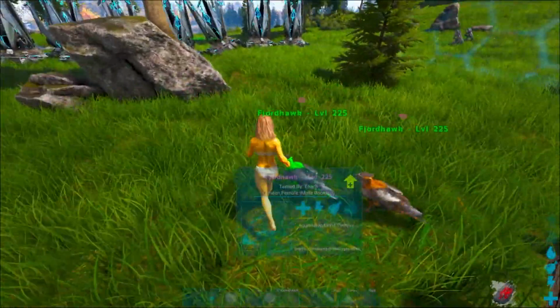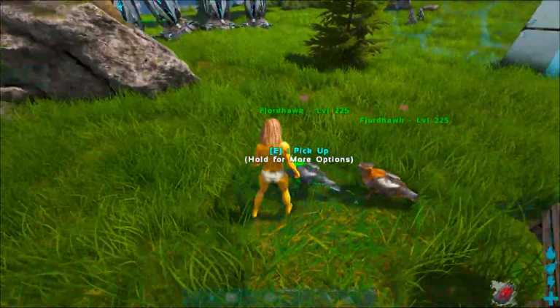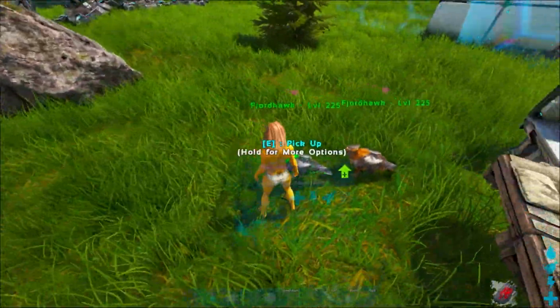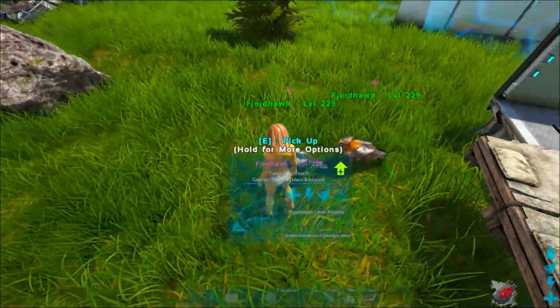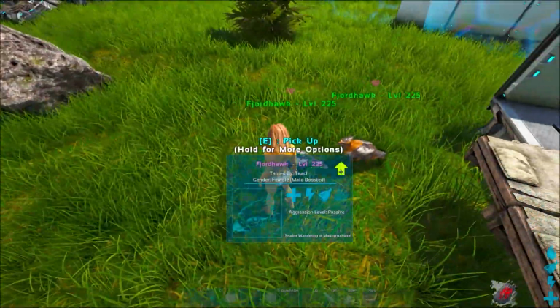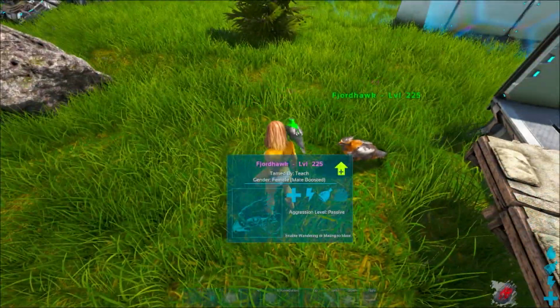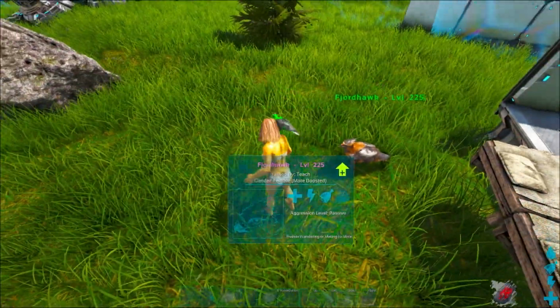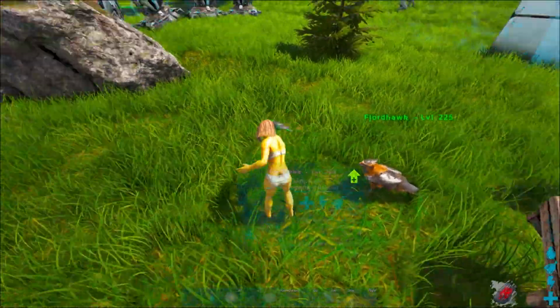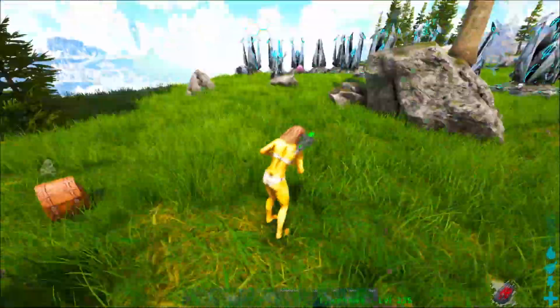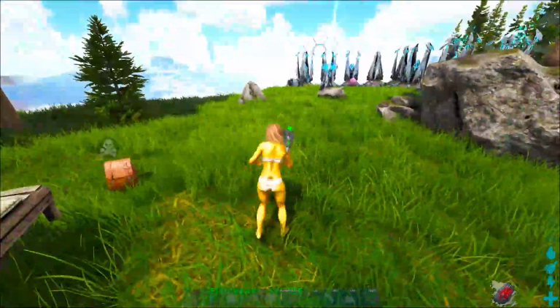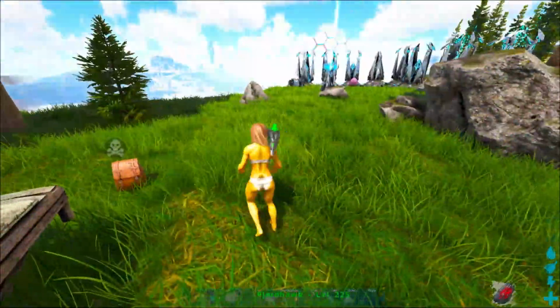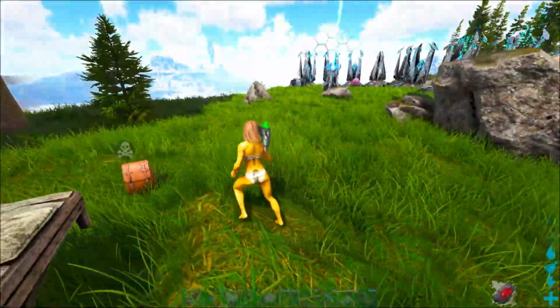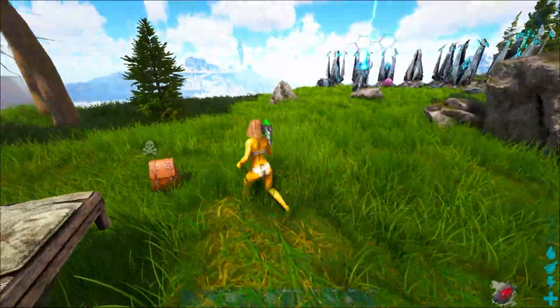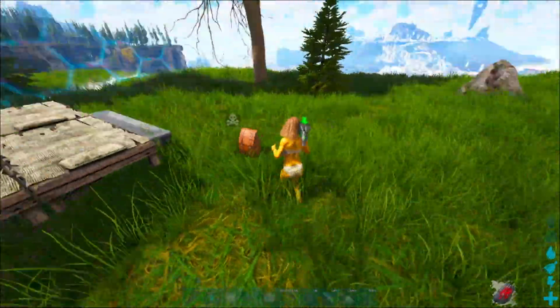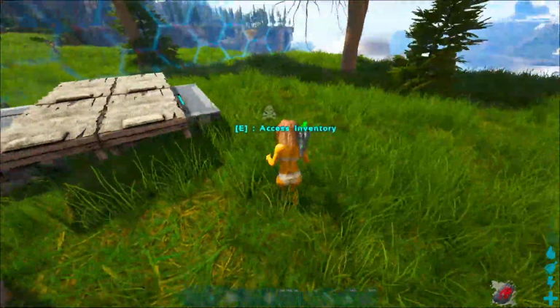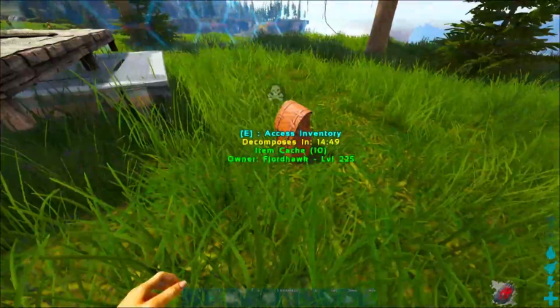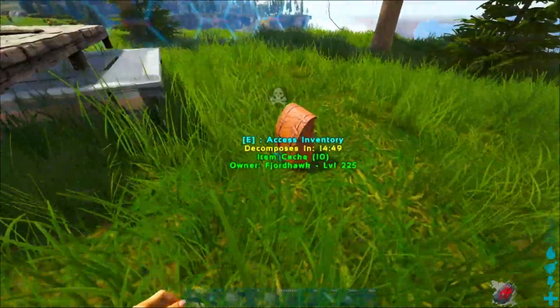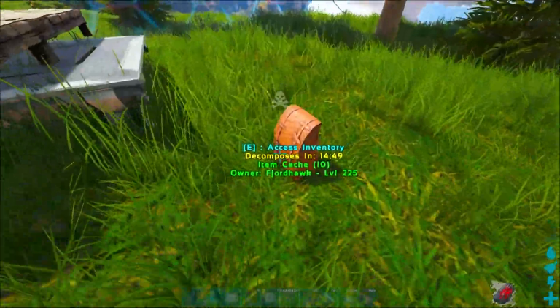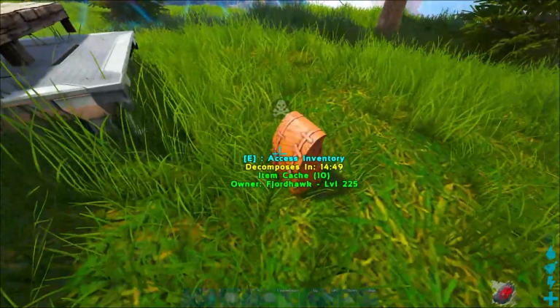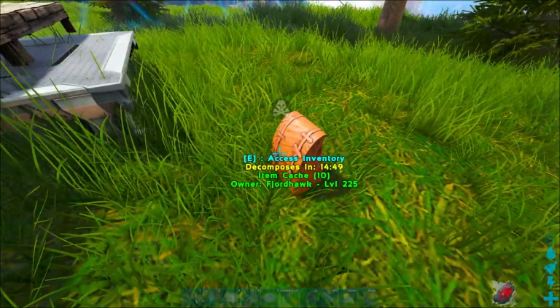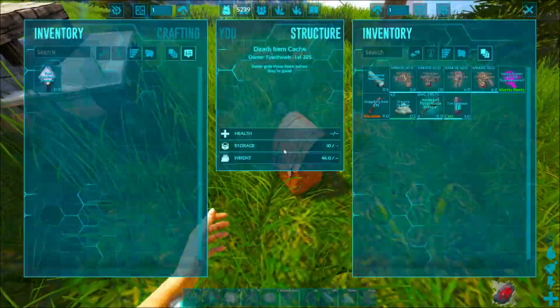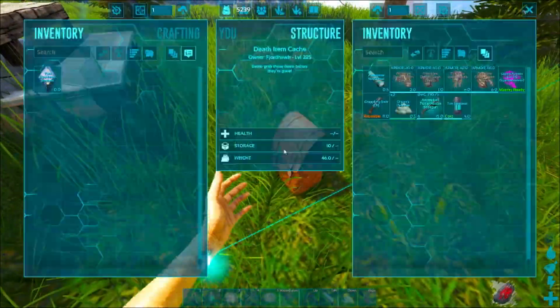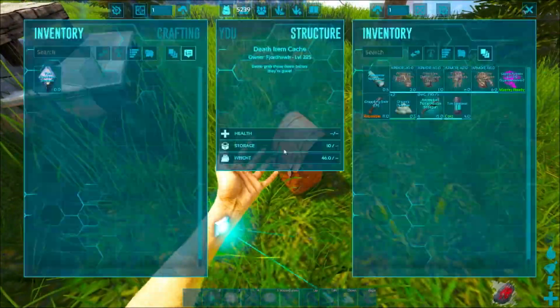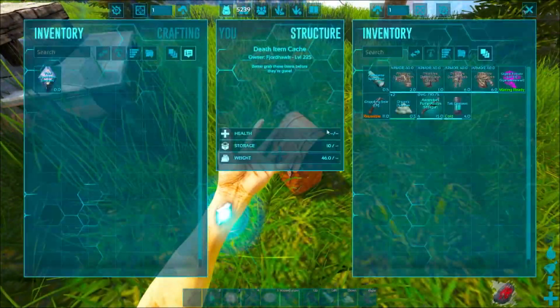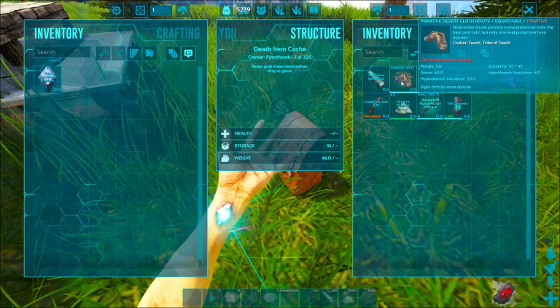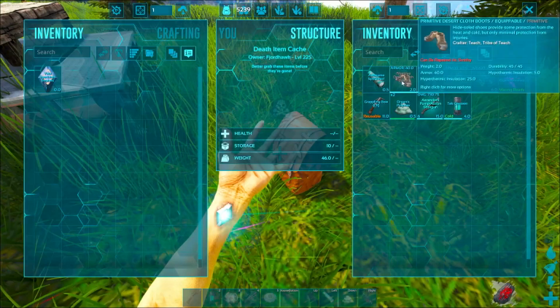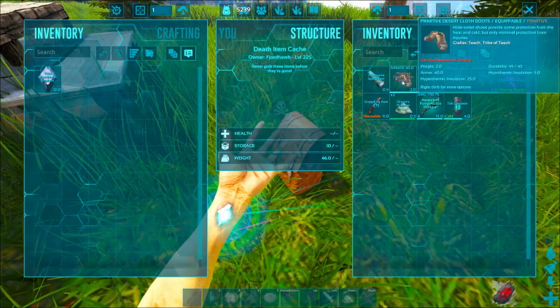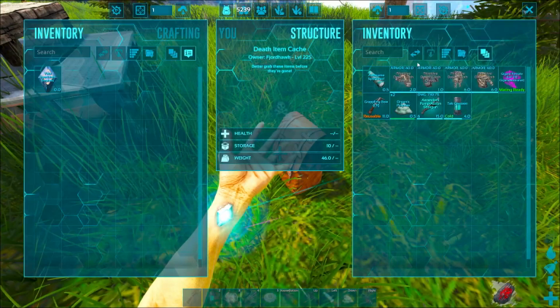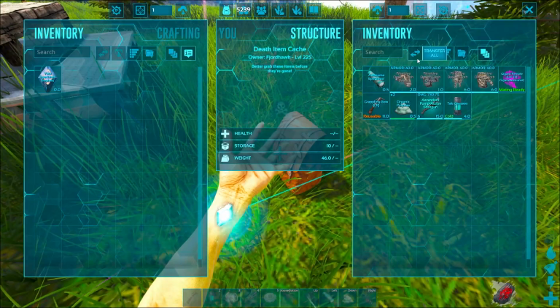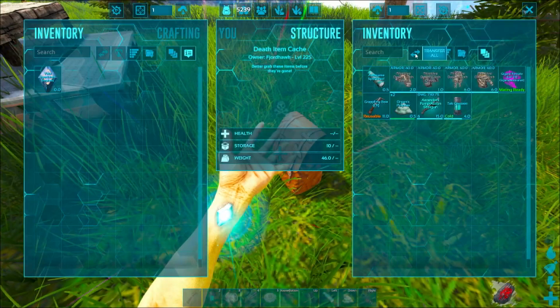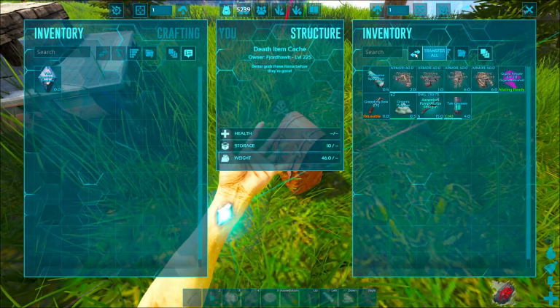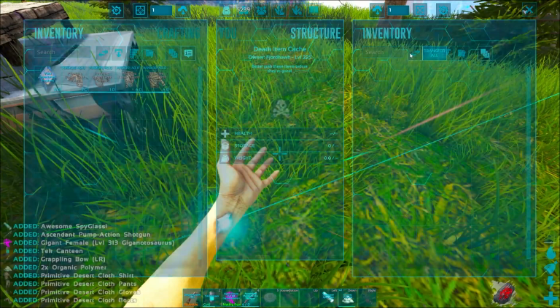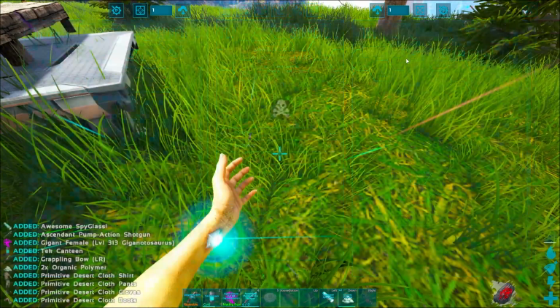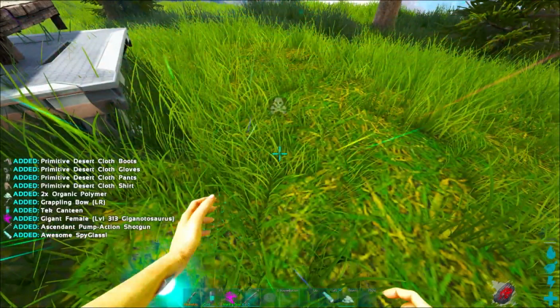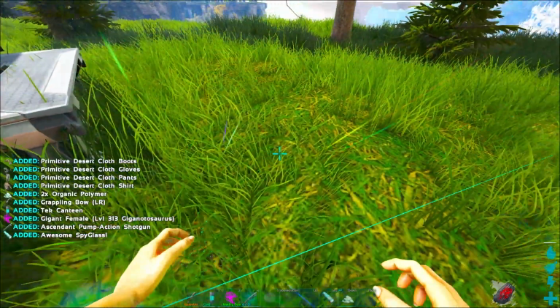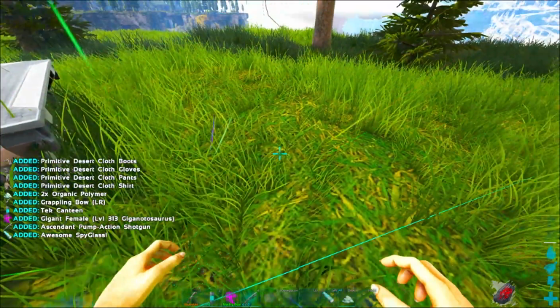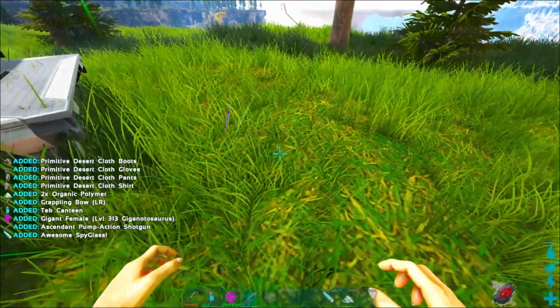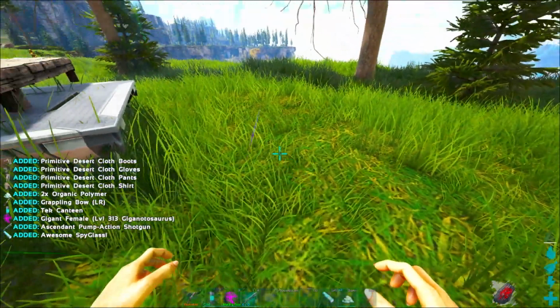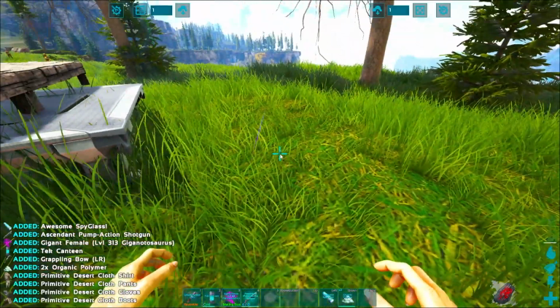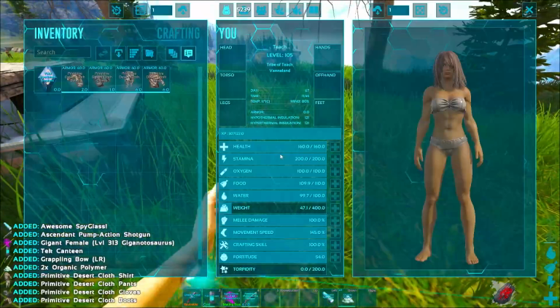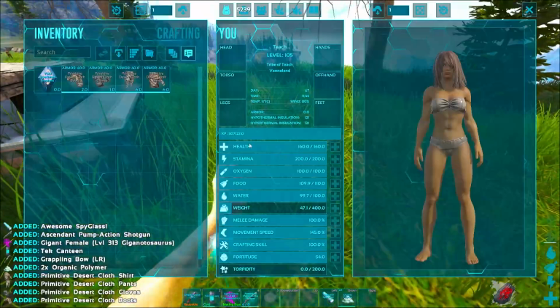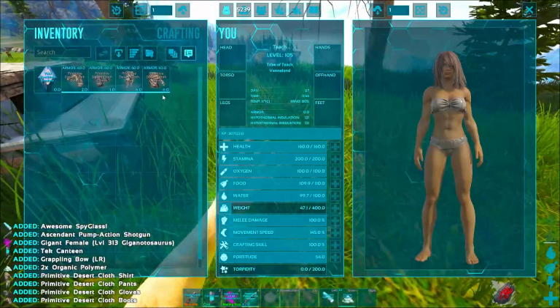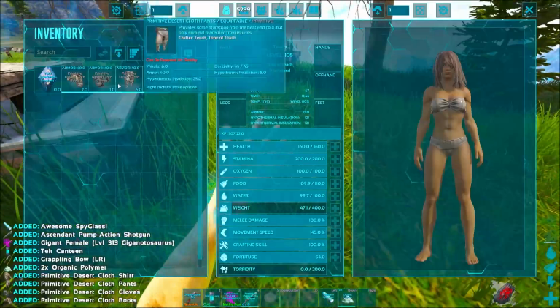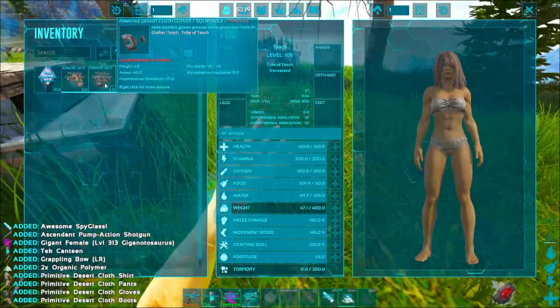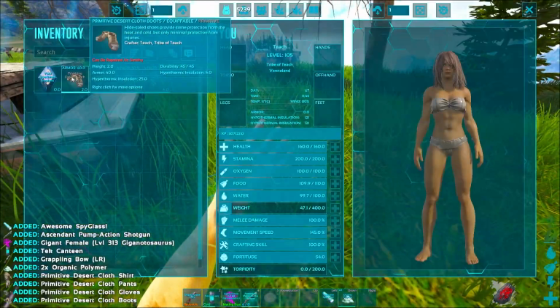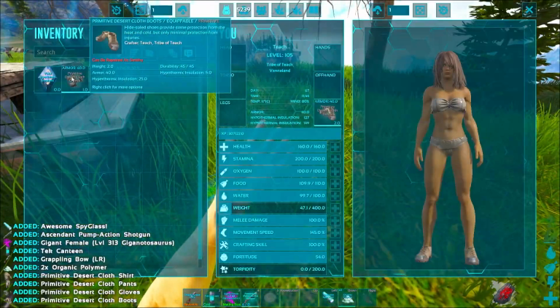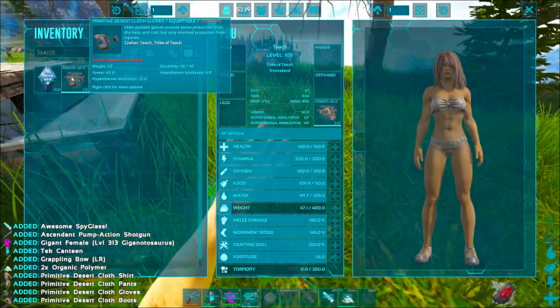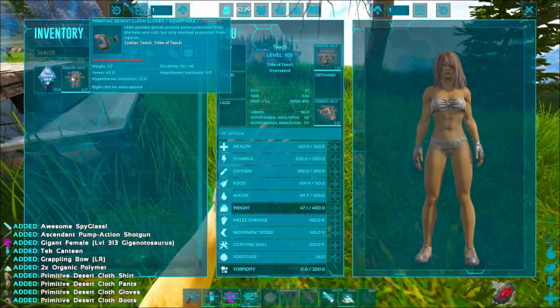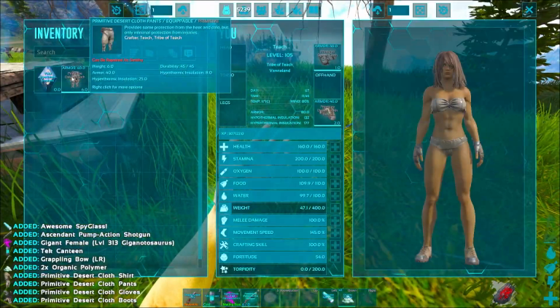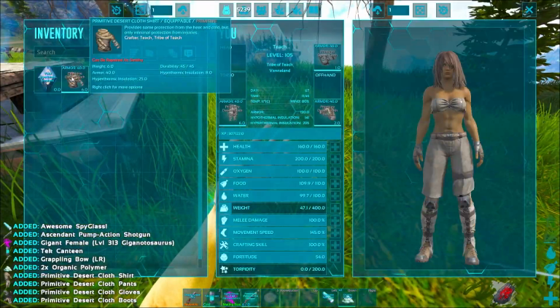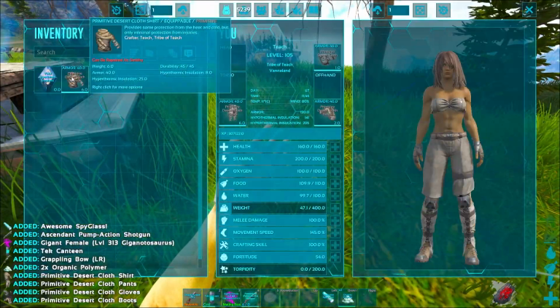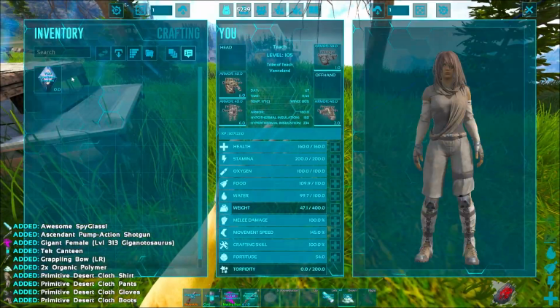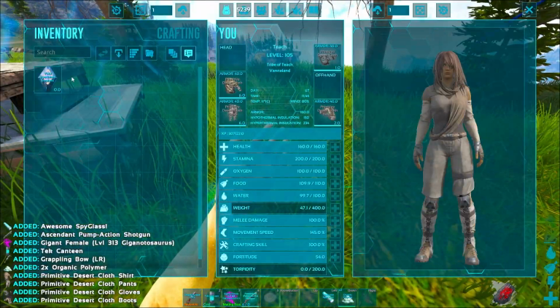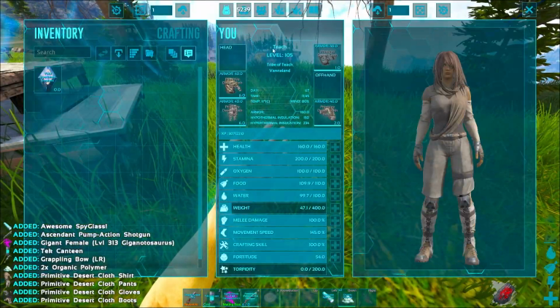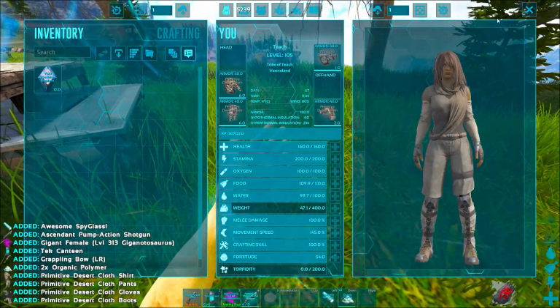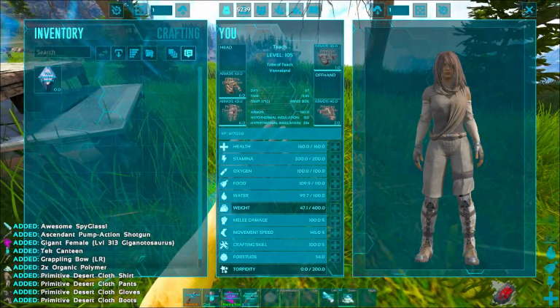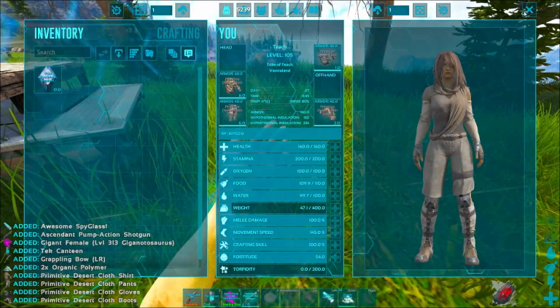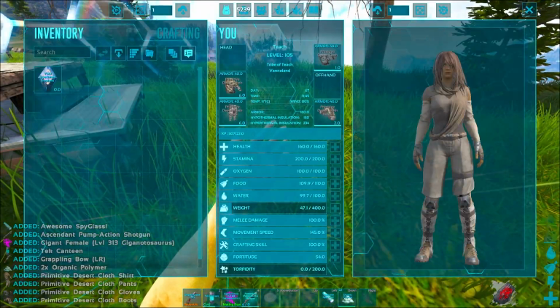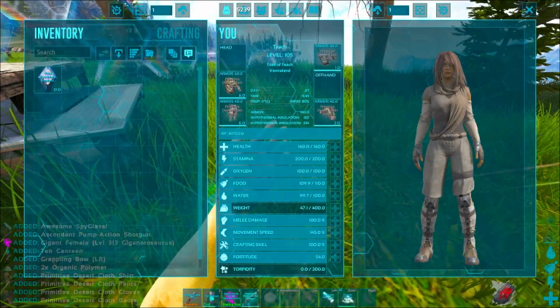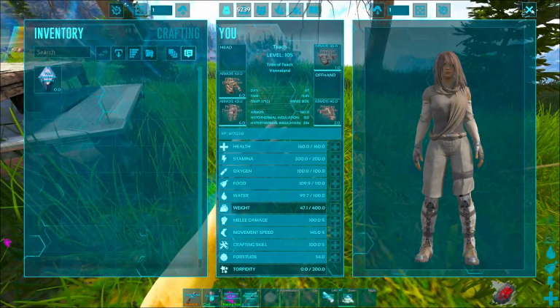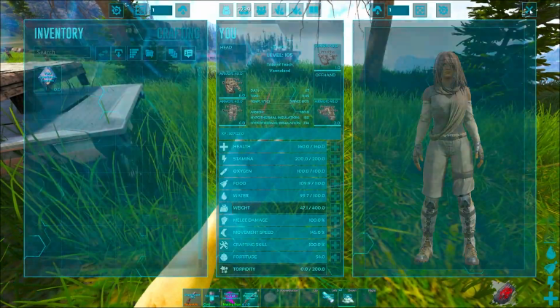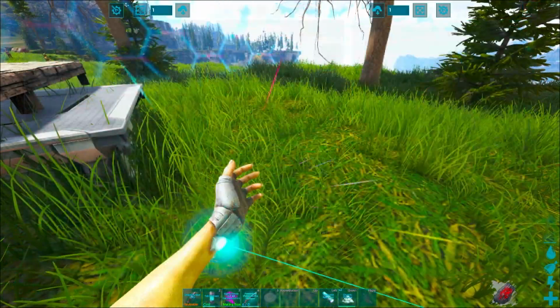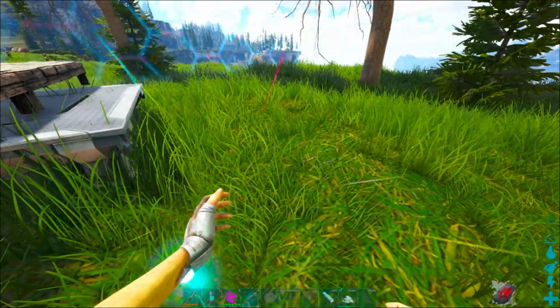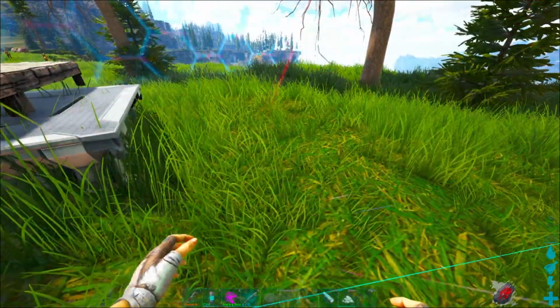Fjord Hawks are amazing. He's like, yo, I got your stuff for you. You go ahead and pick it up, and all of a sudden all of your stuff is back in your inventory.